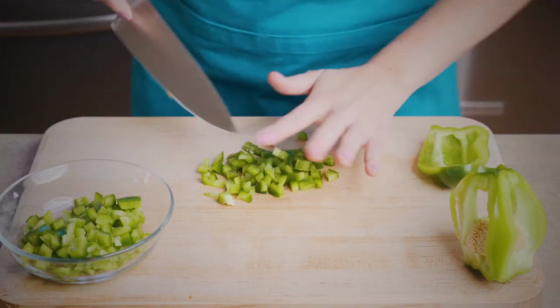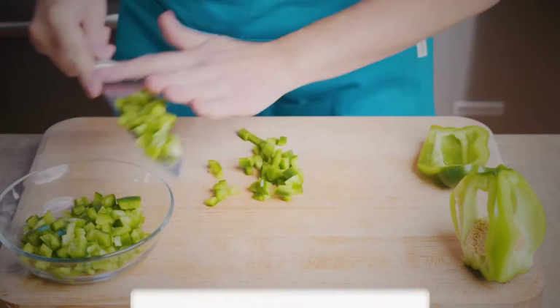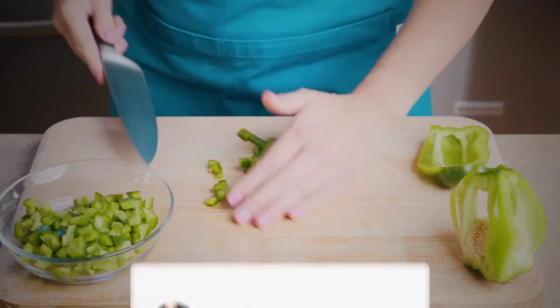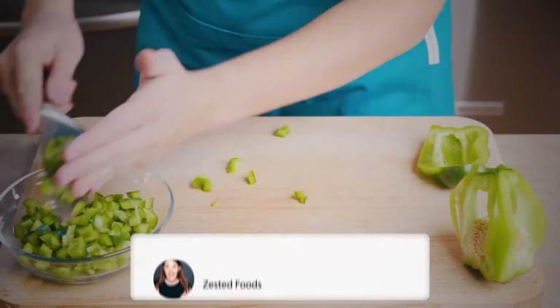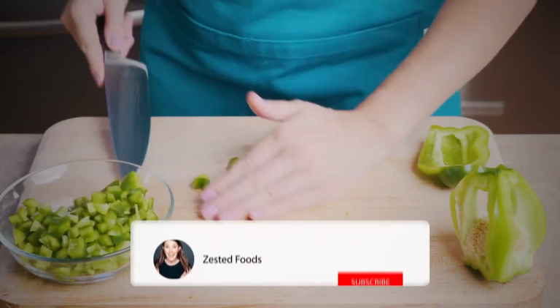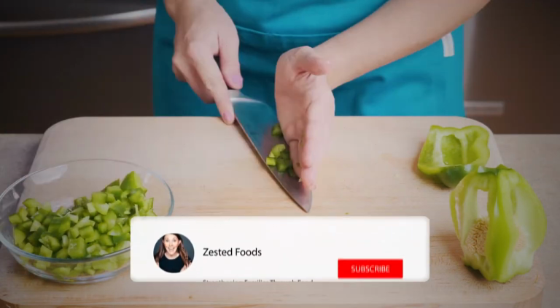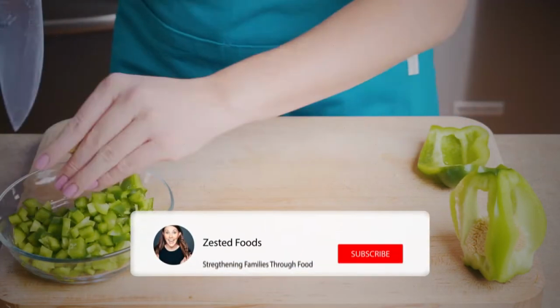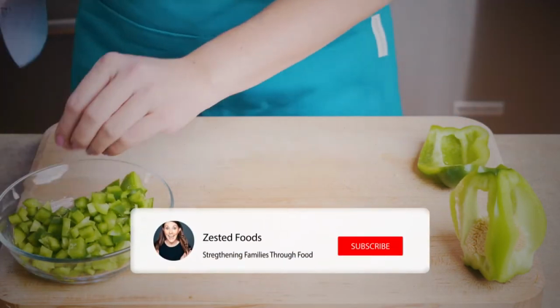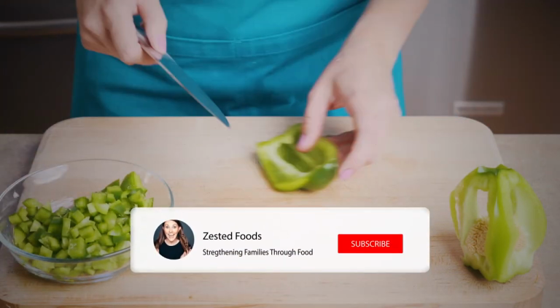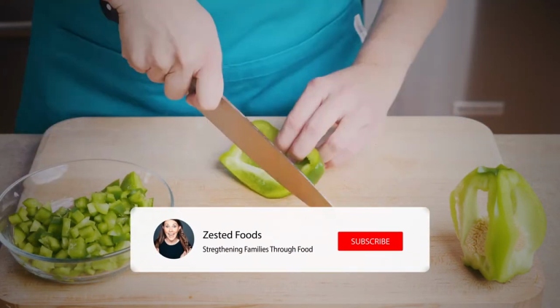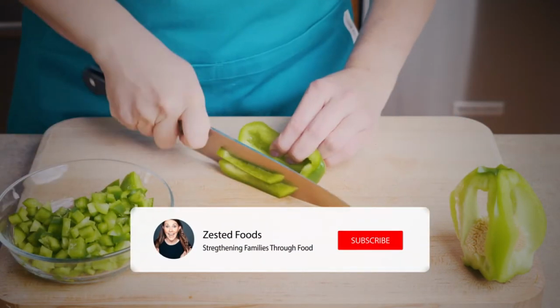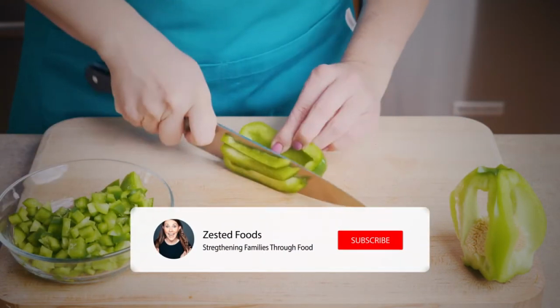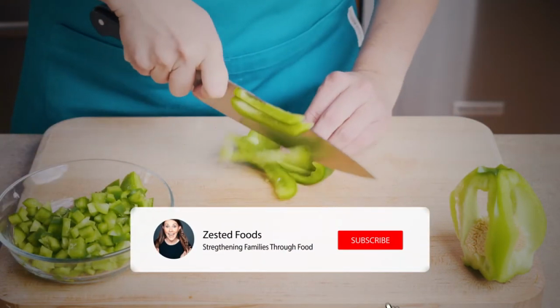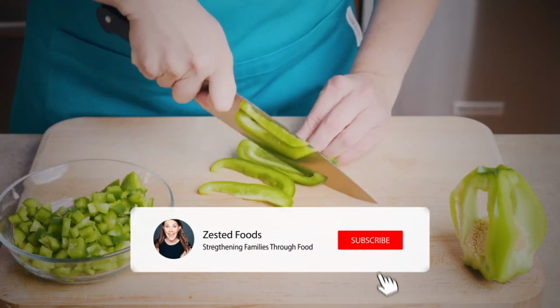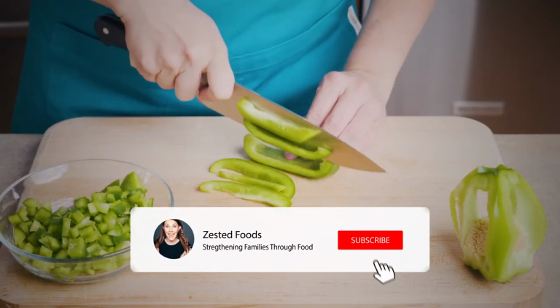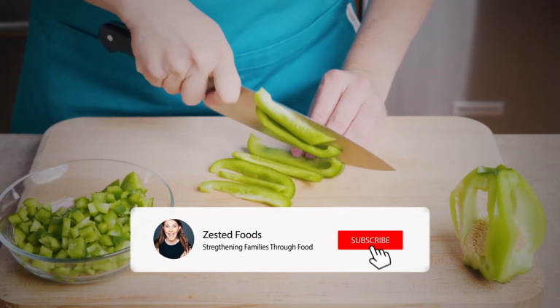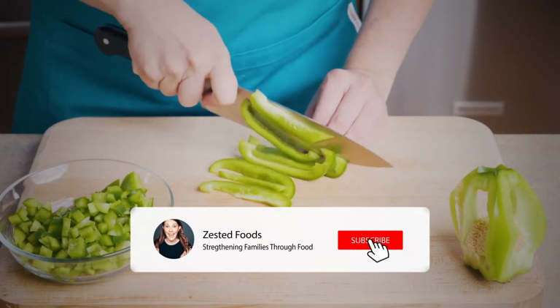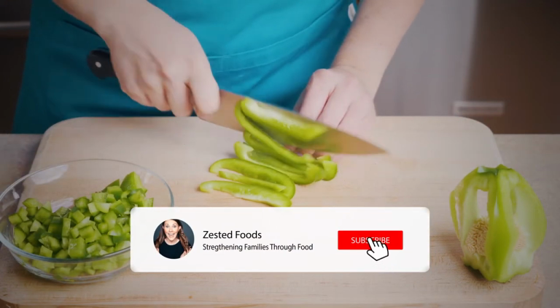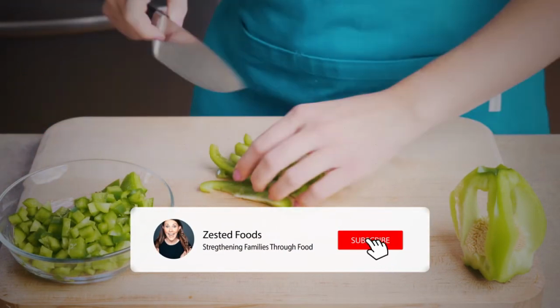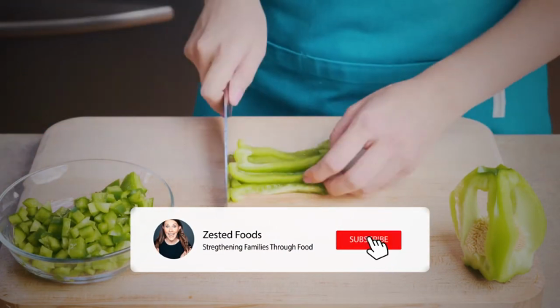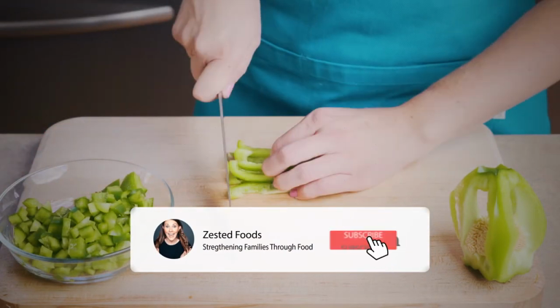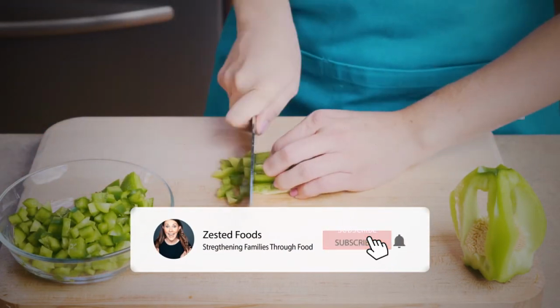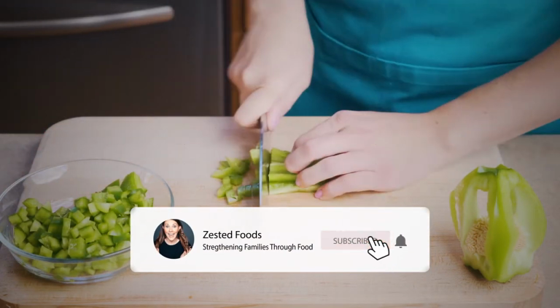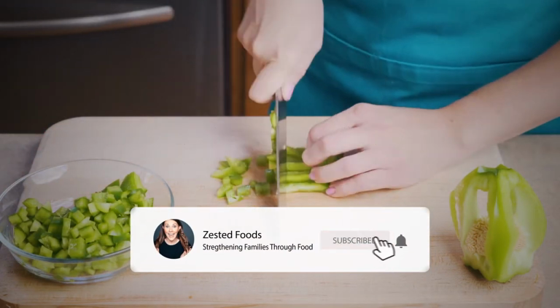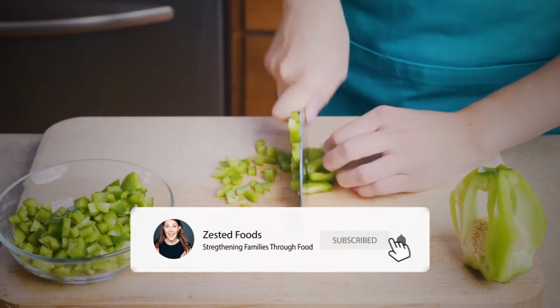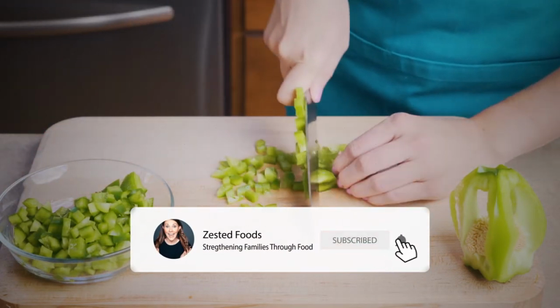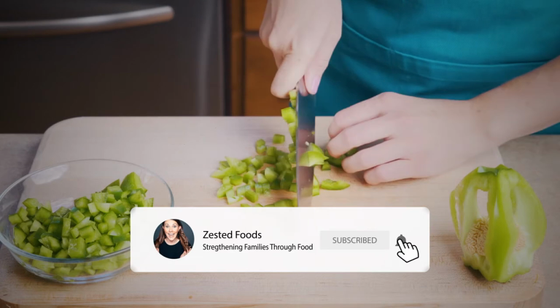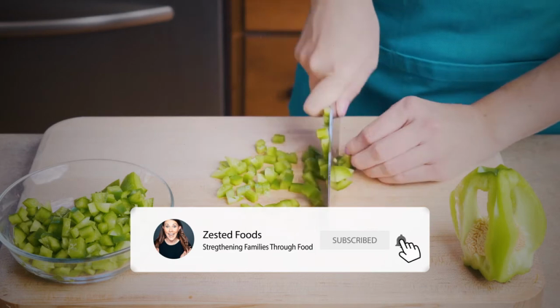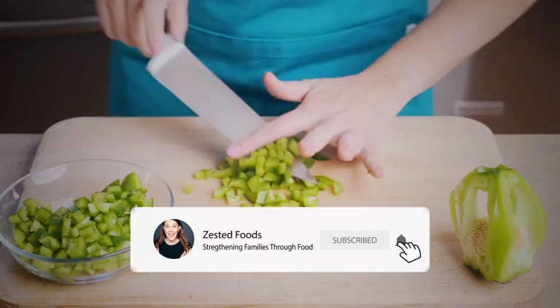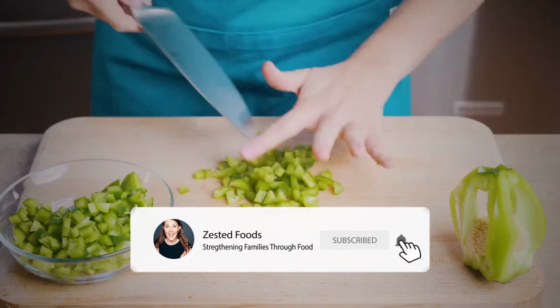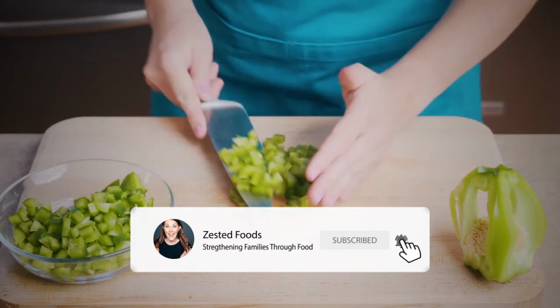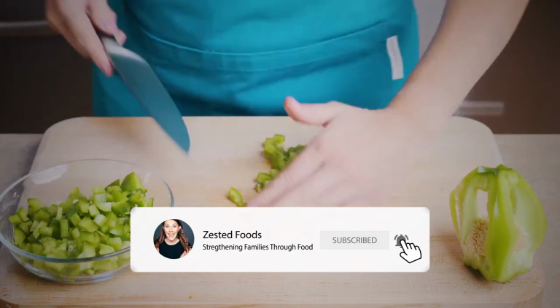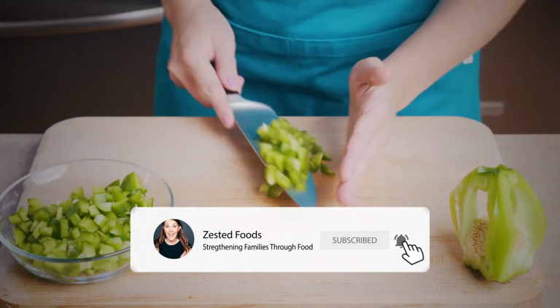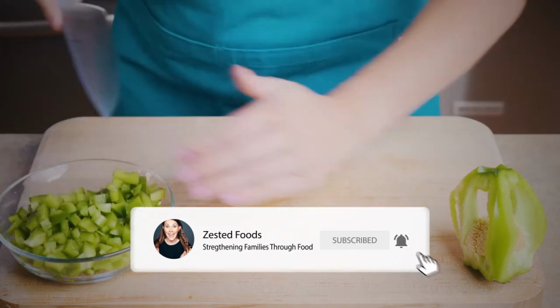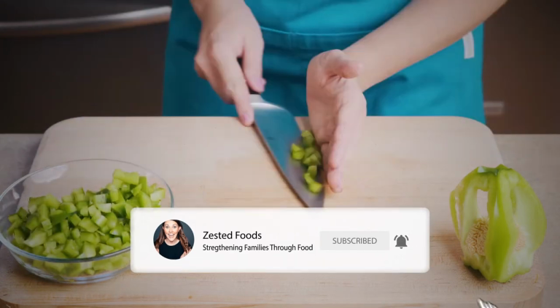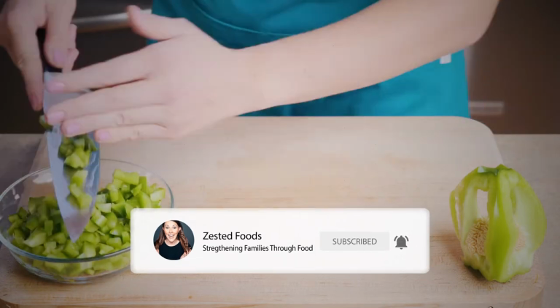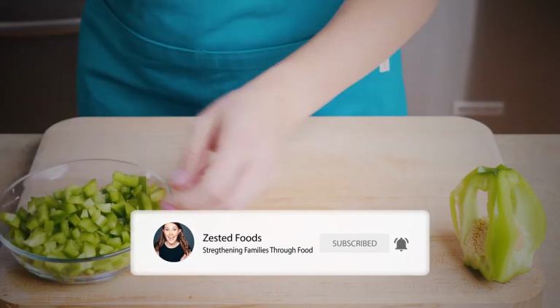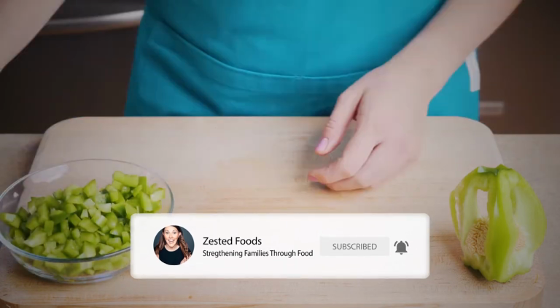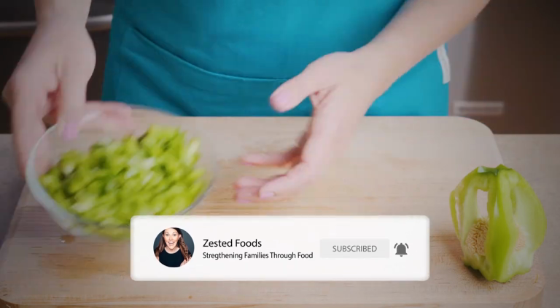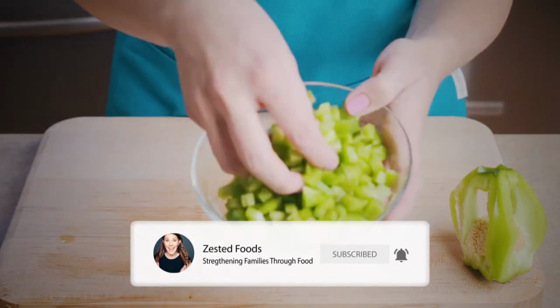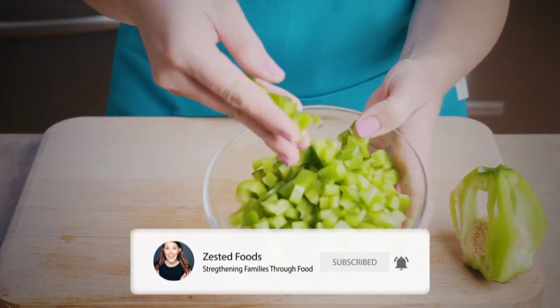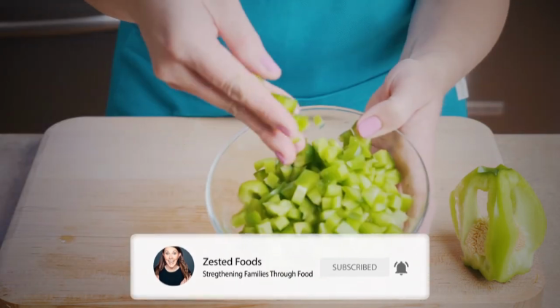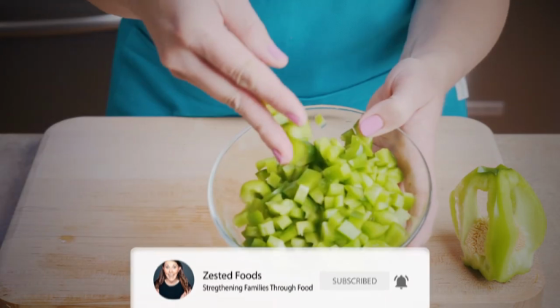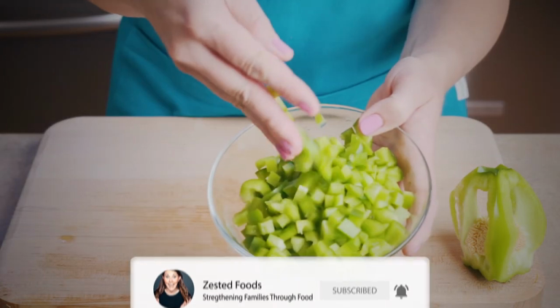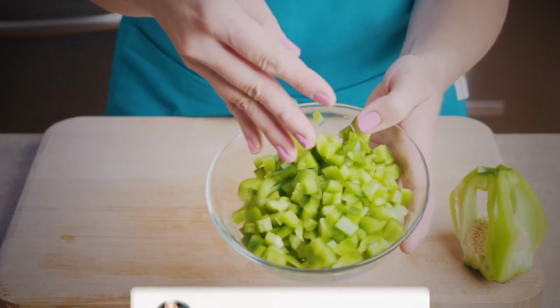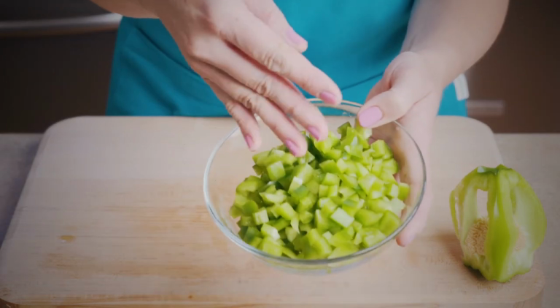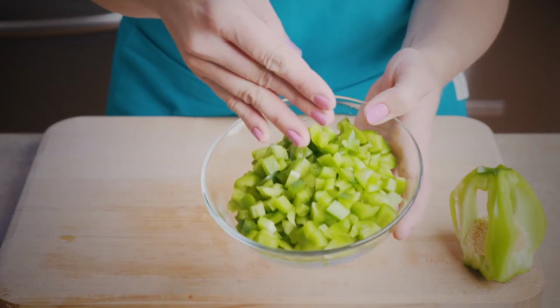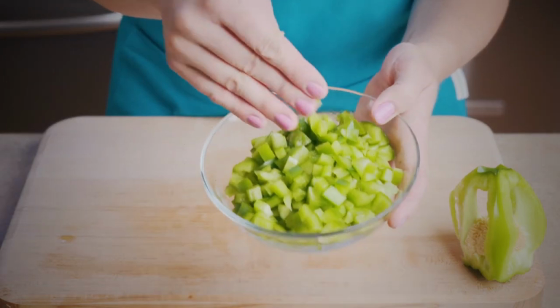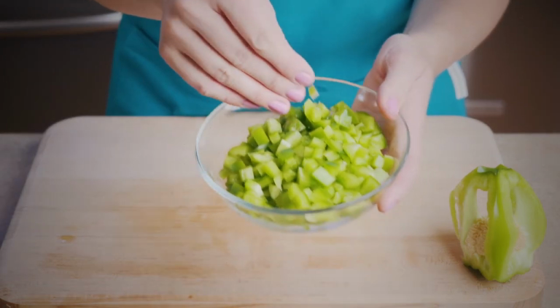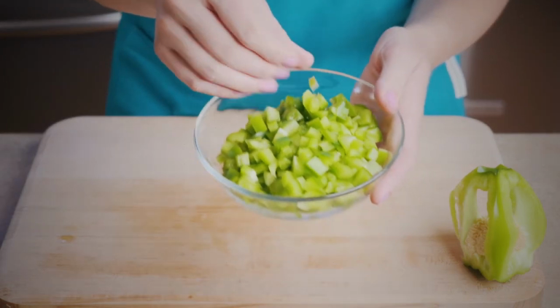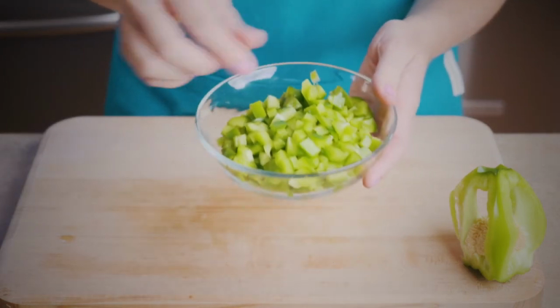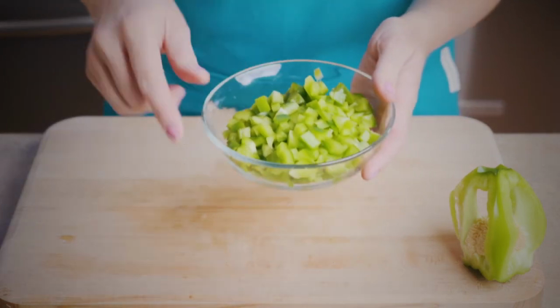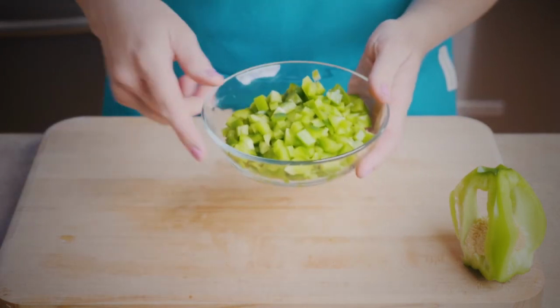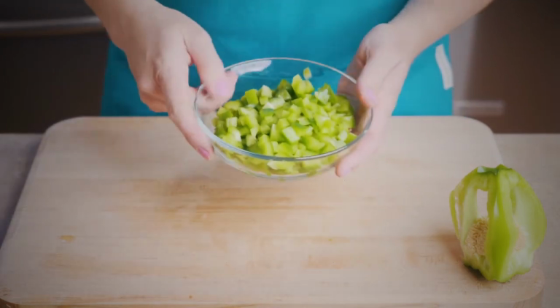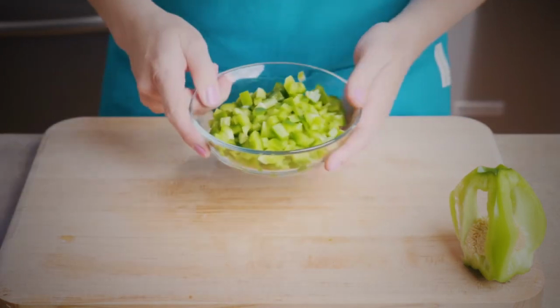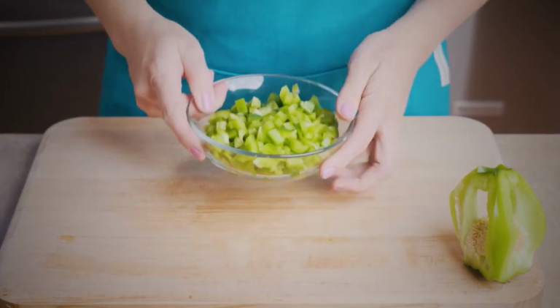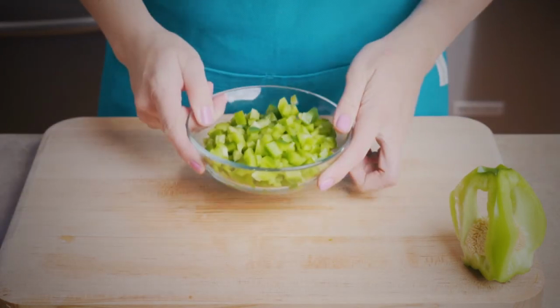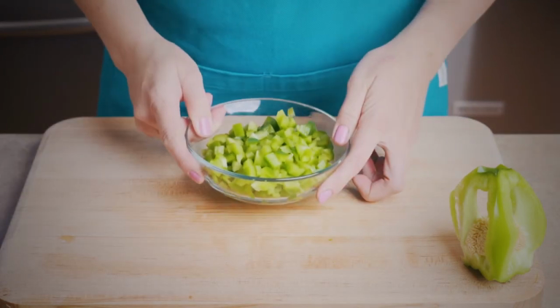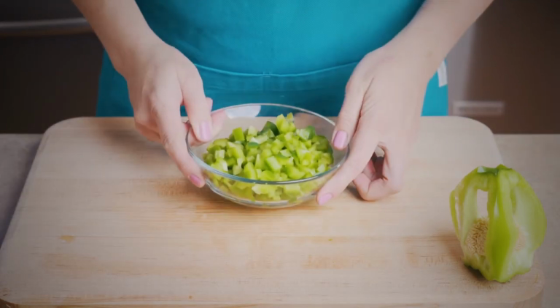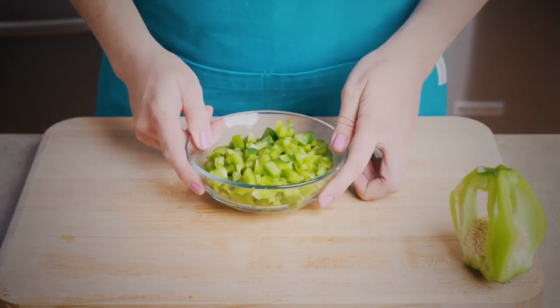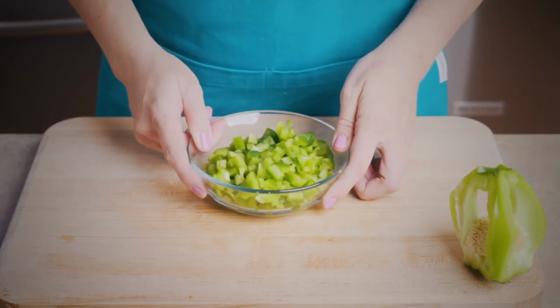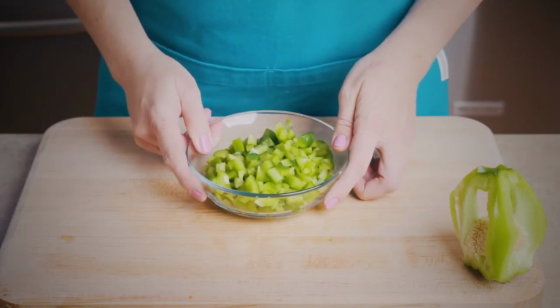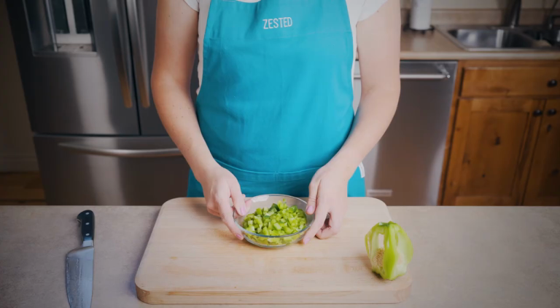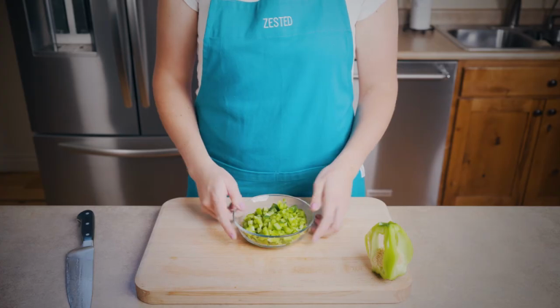If you haven't subscribed, hit the red button and the bell so you can be notified the next time we do something to strengthen our family with food.